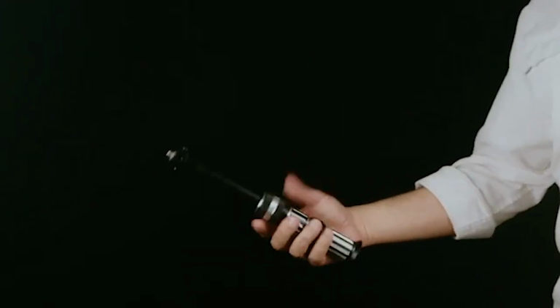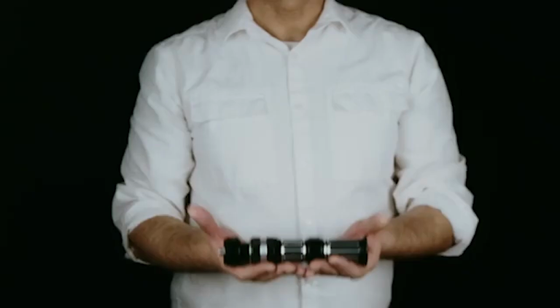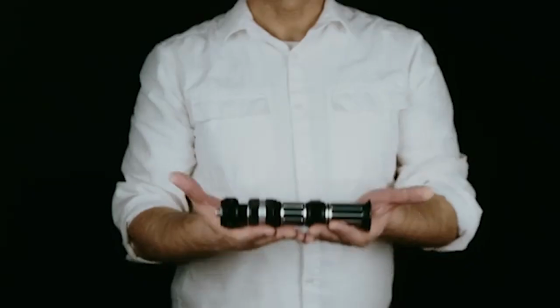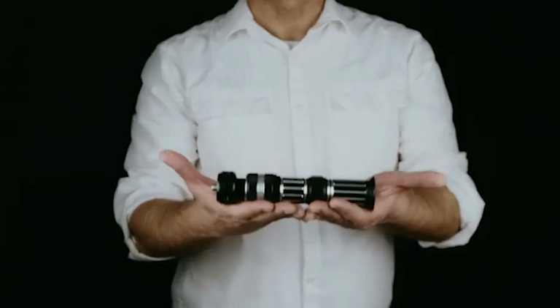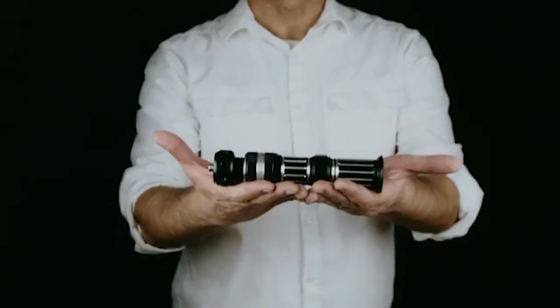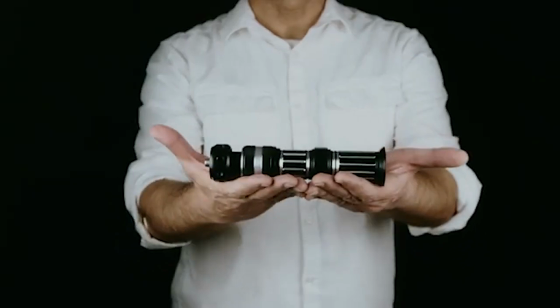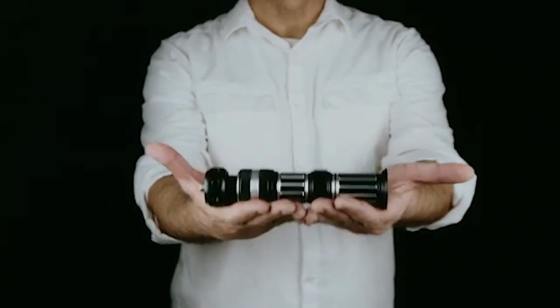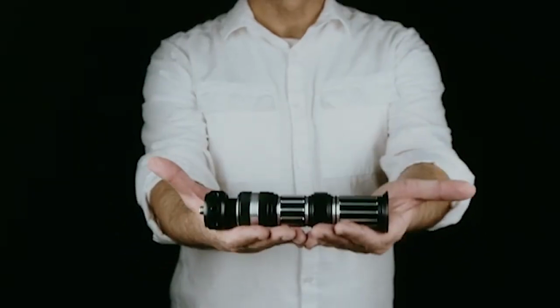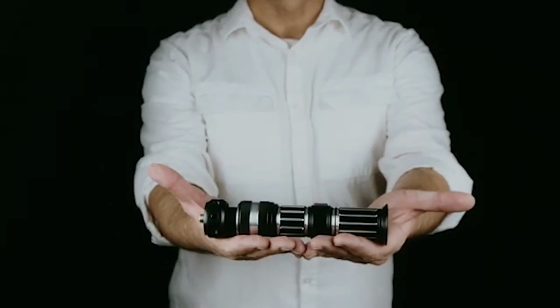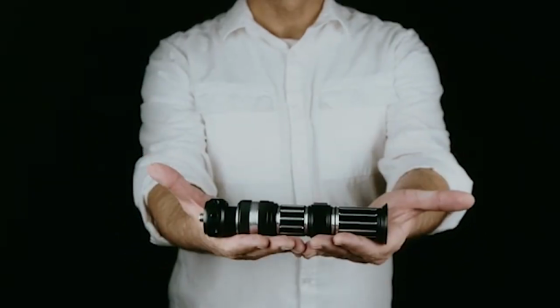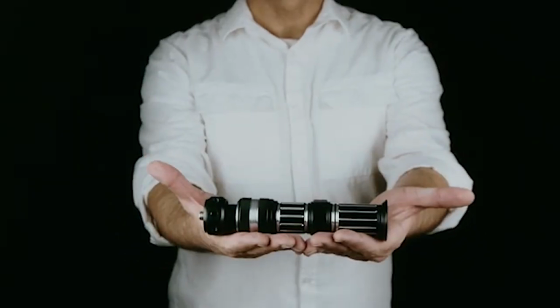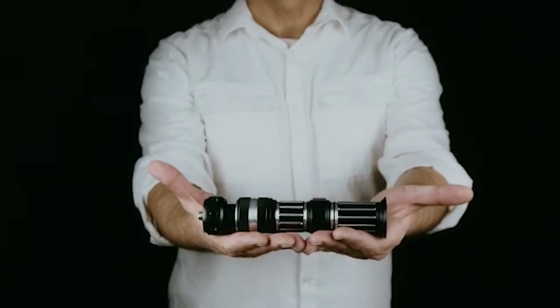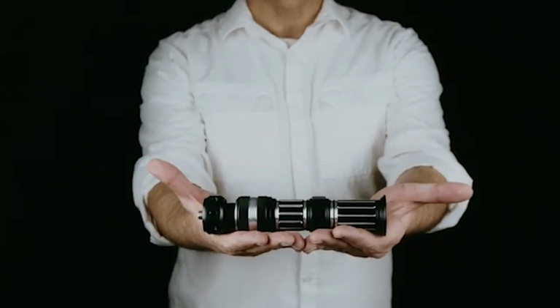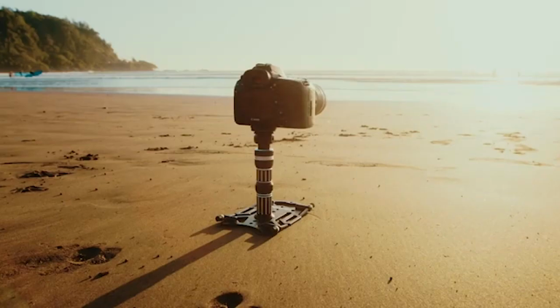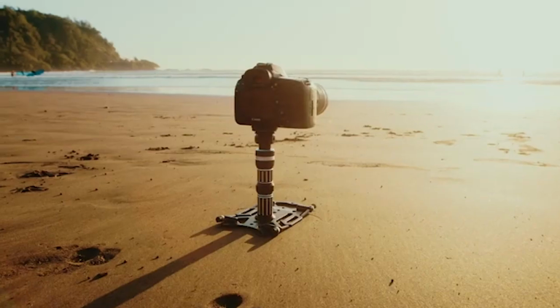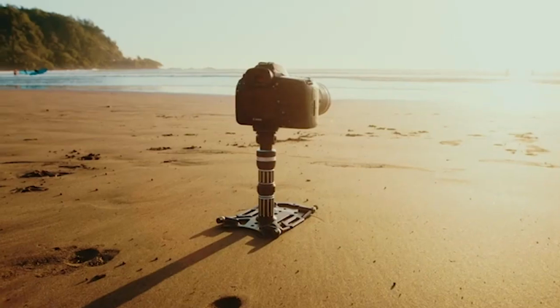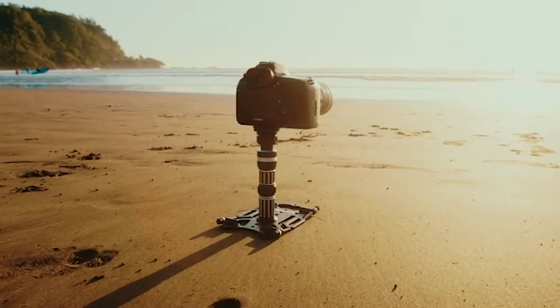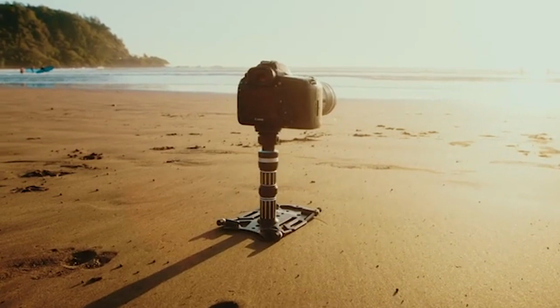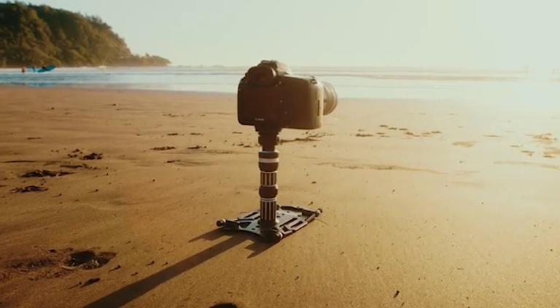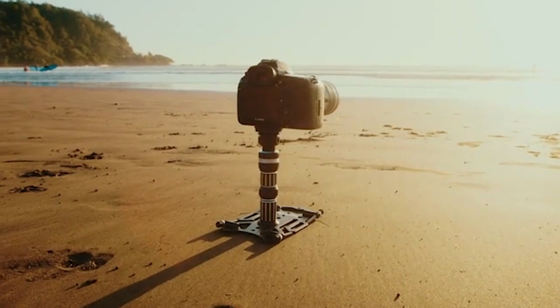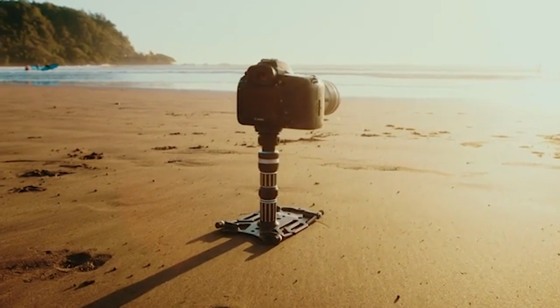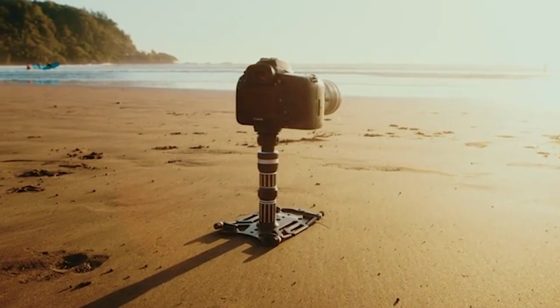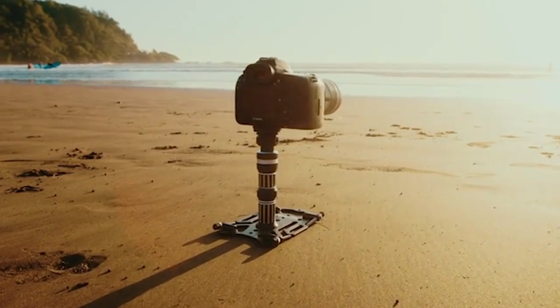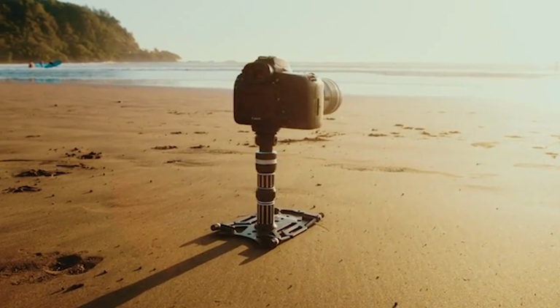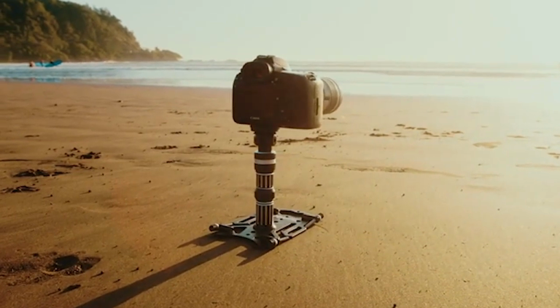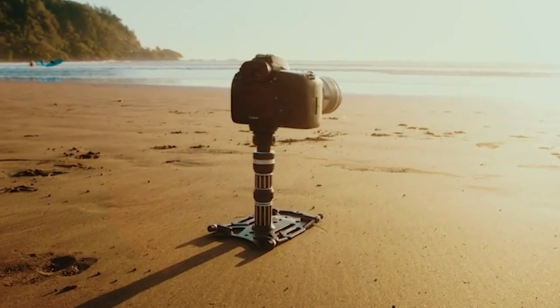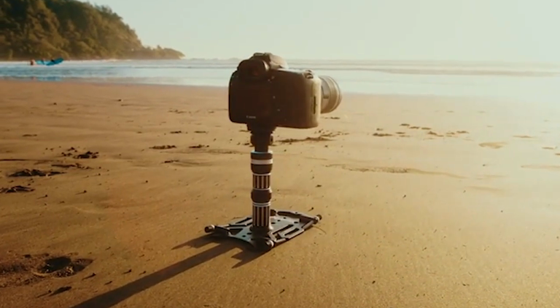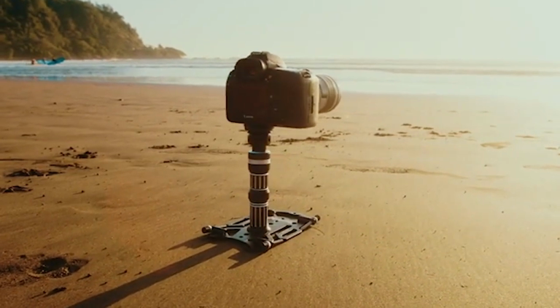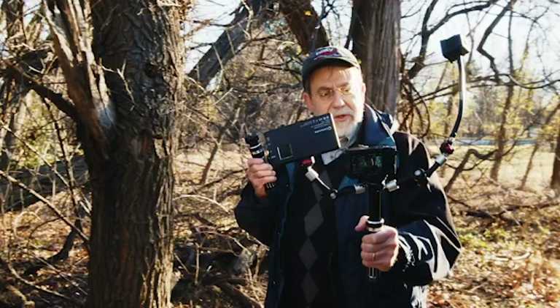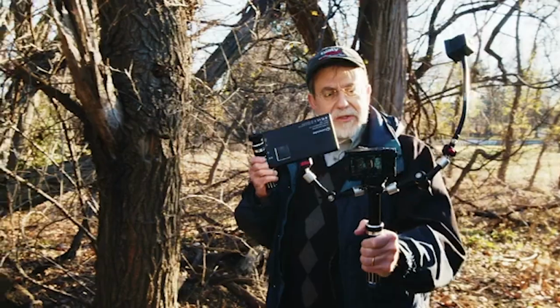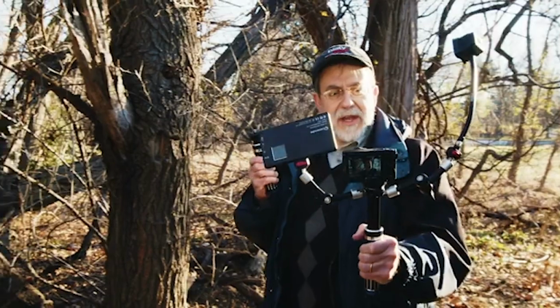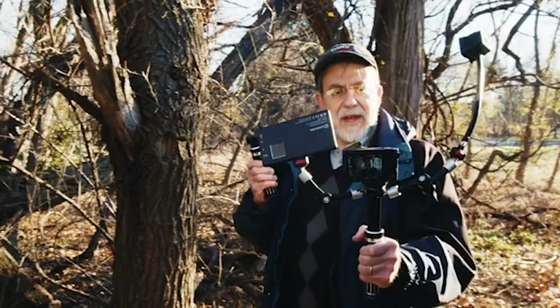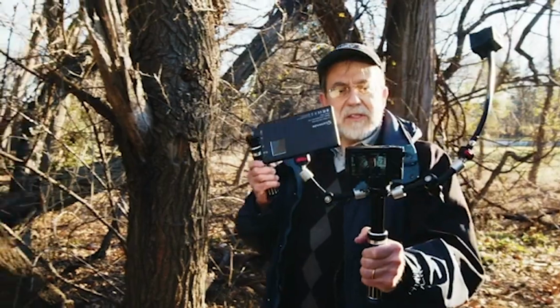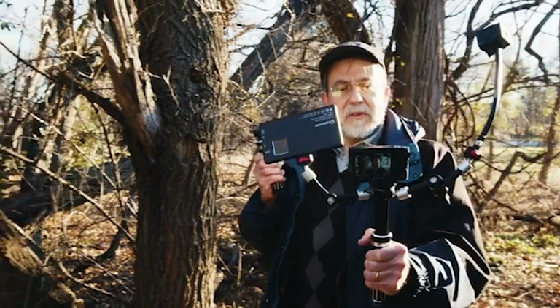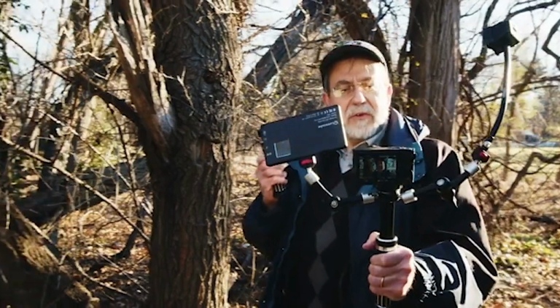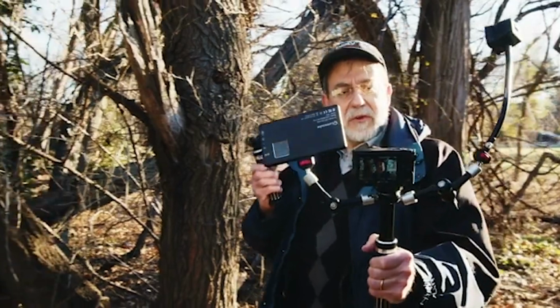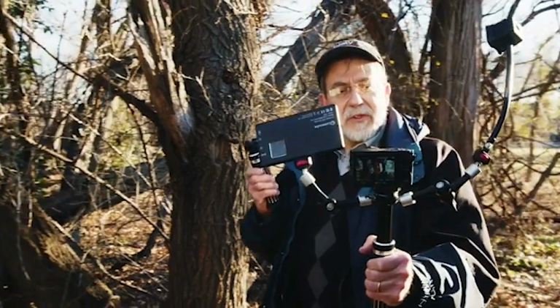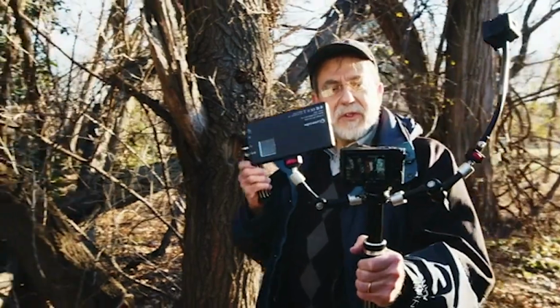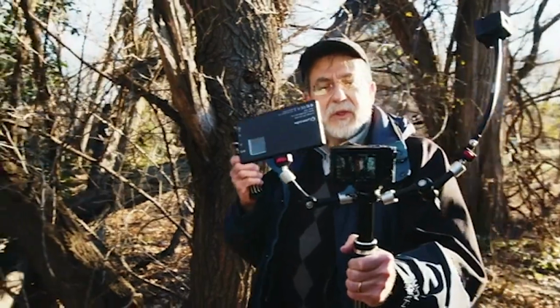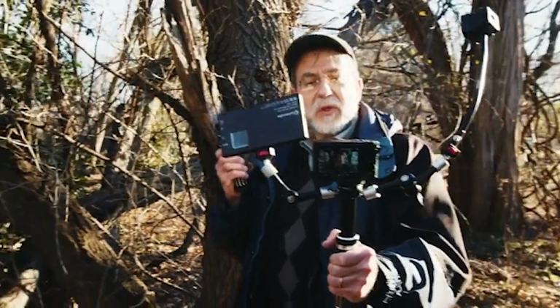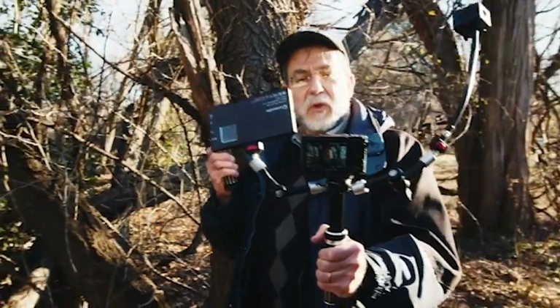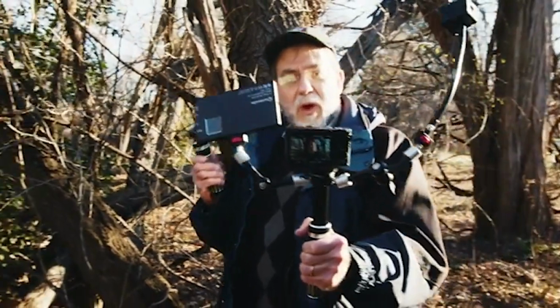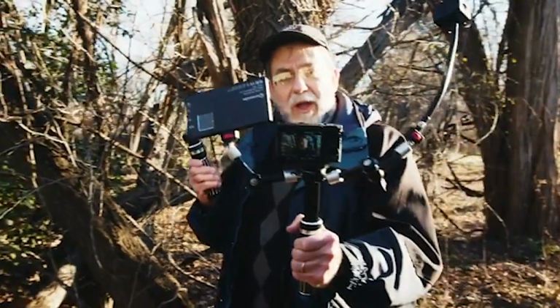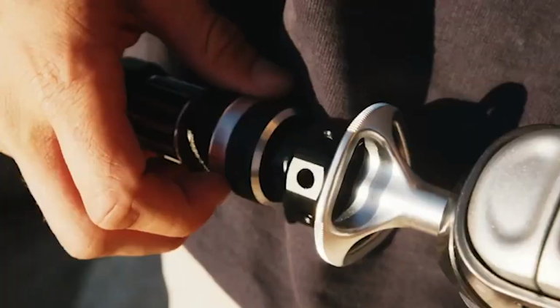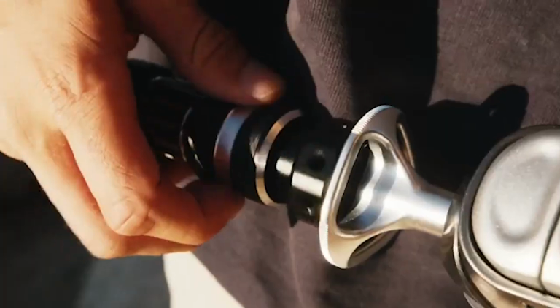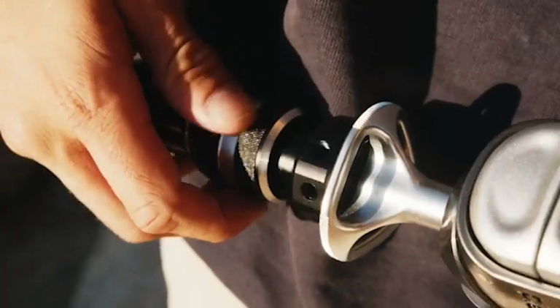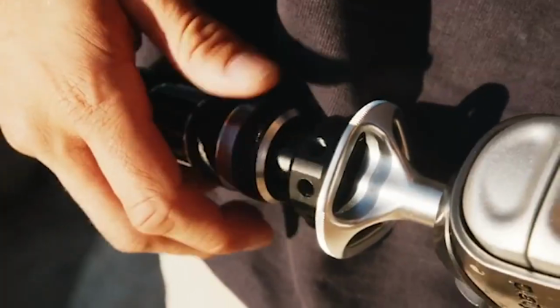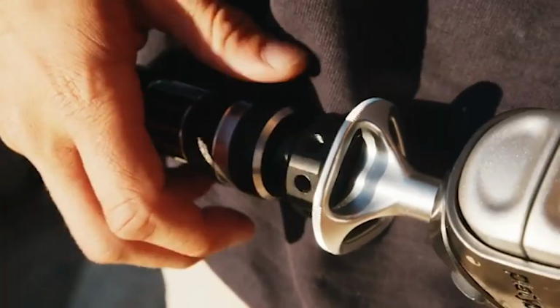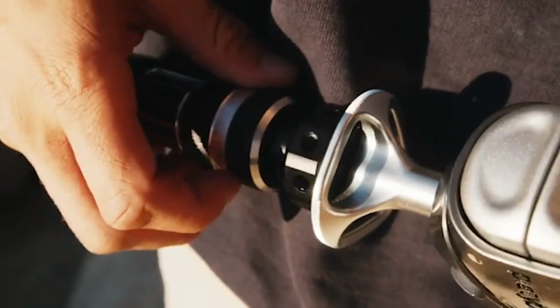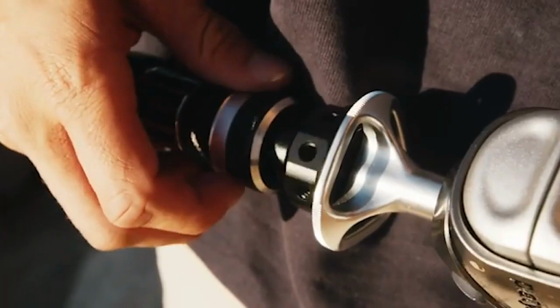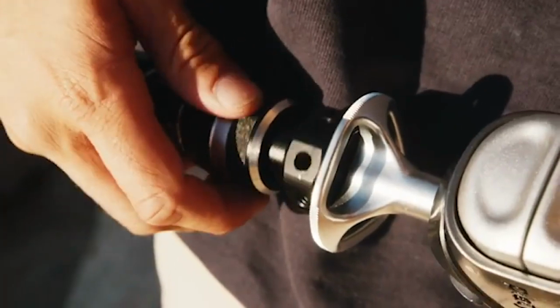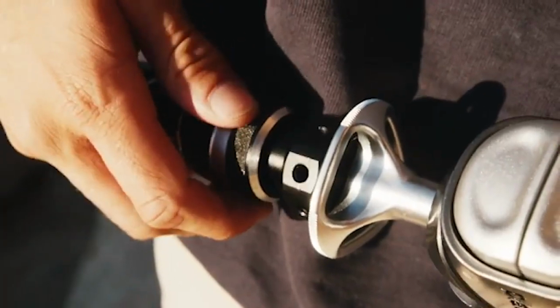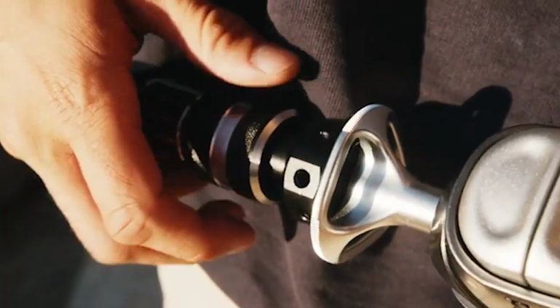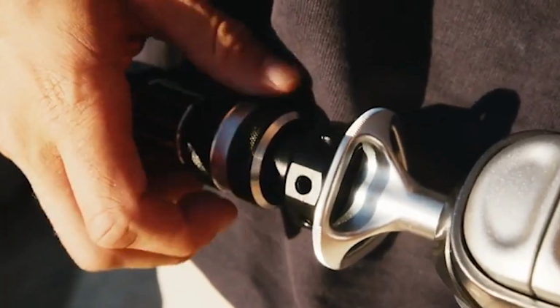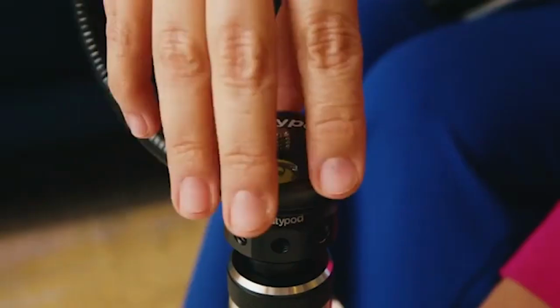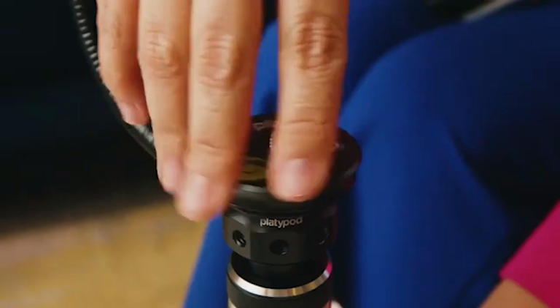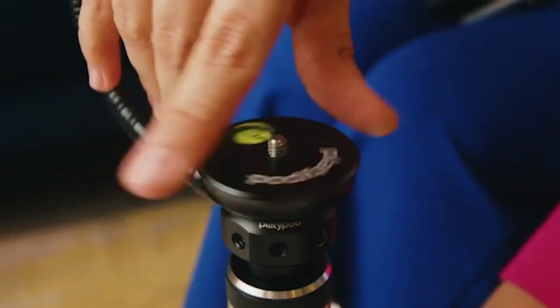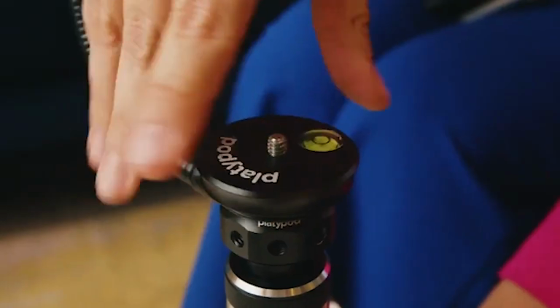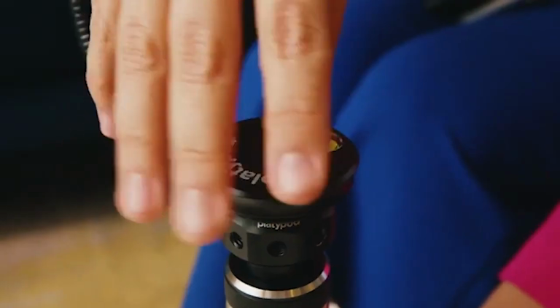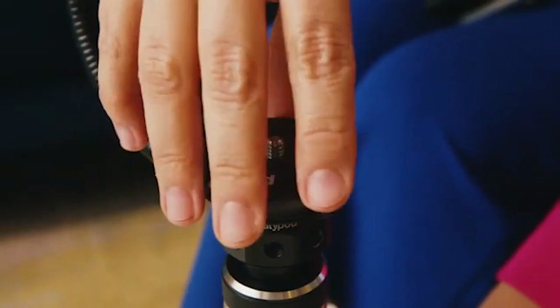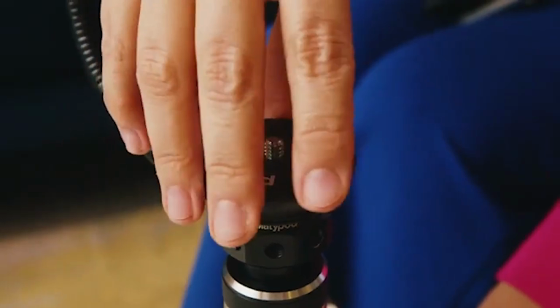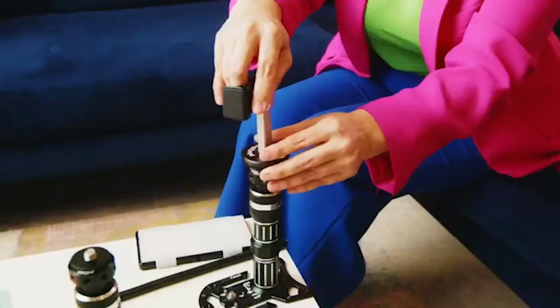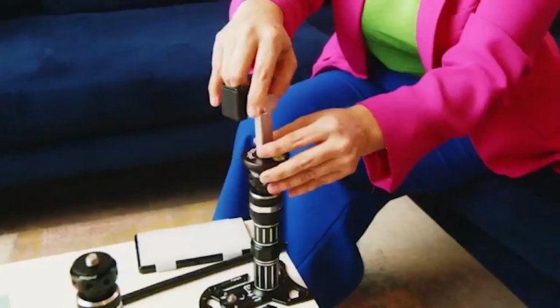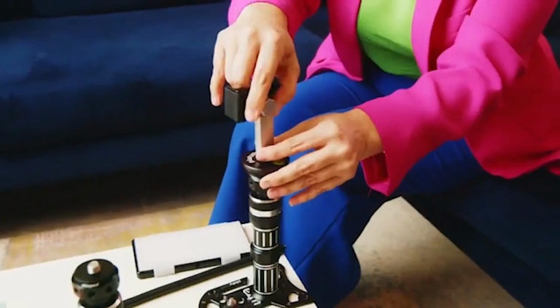This is the new Platypod handle. We designed it from the ground up to elevate your shooting experience.